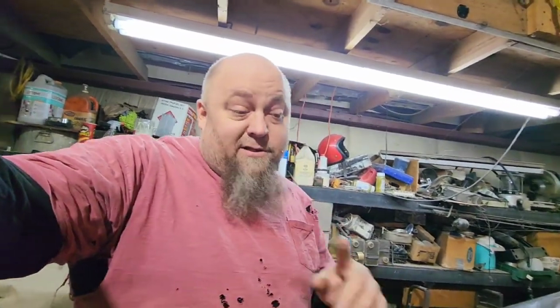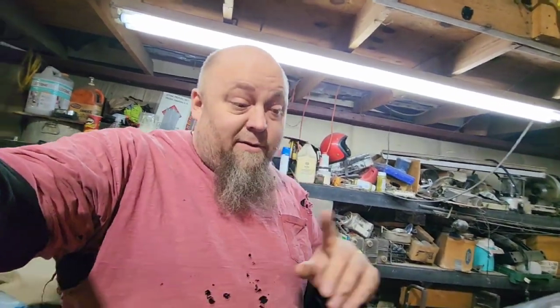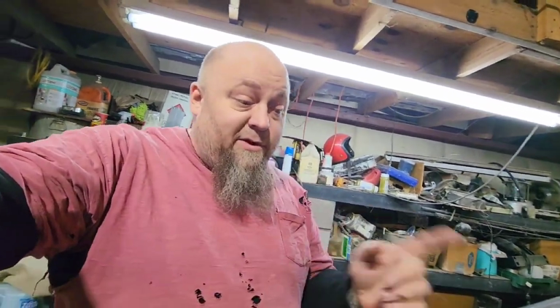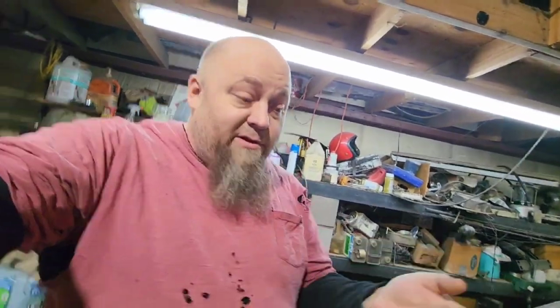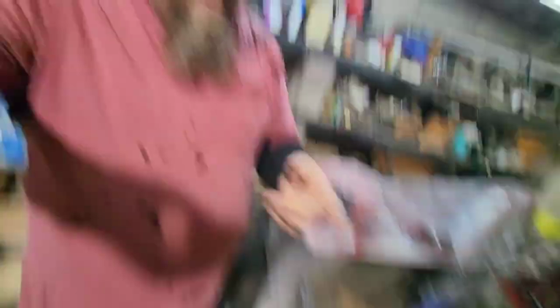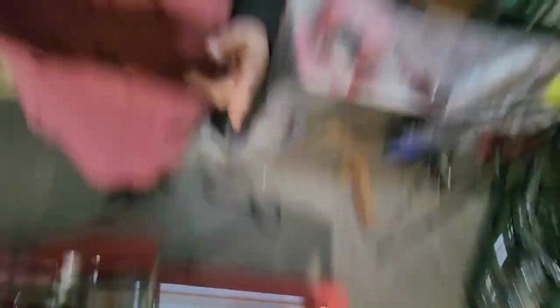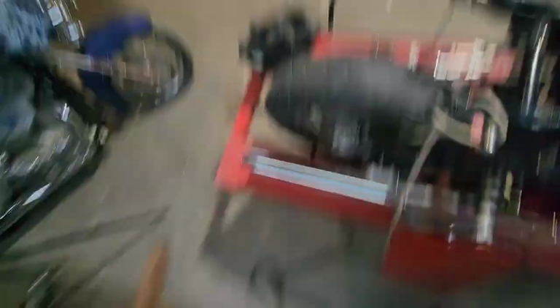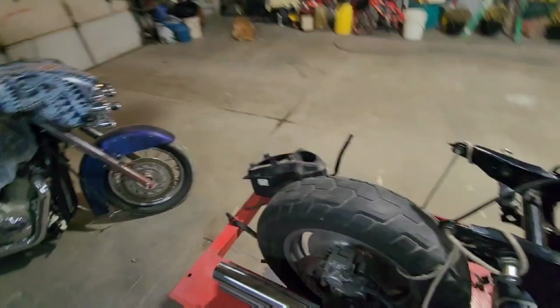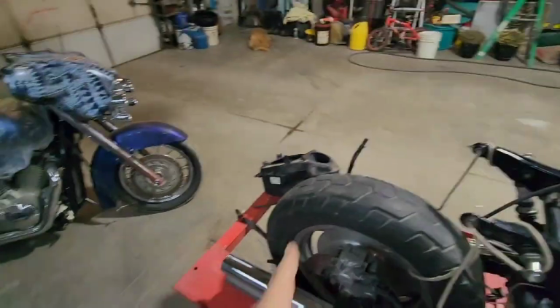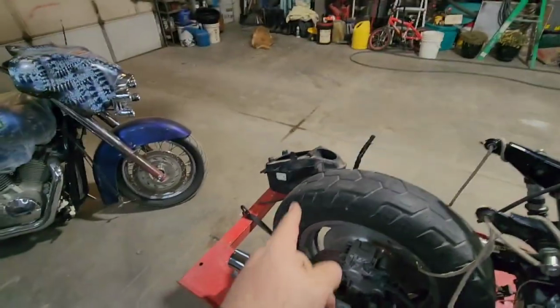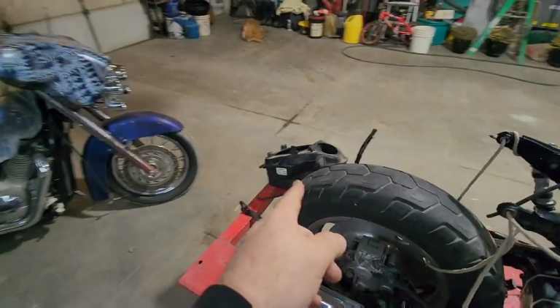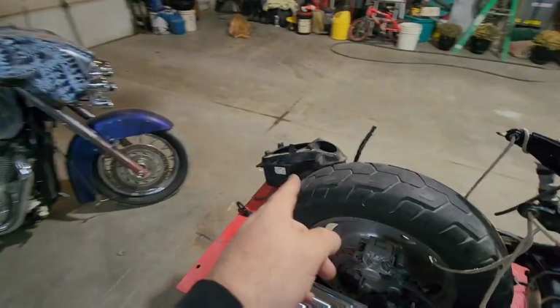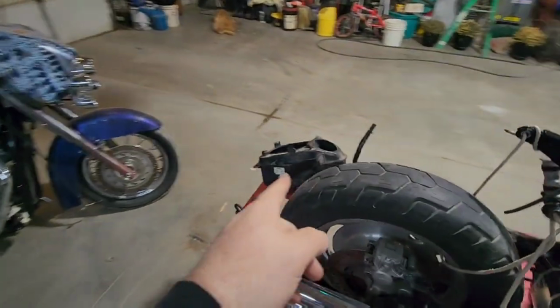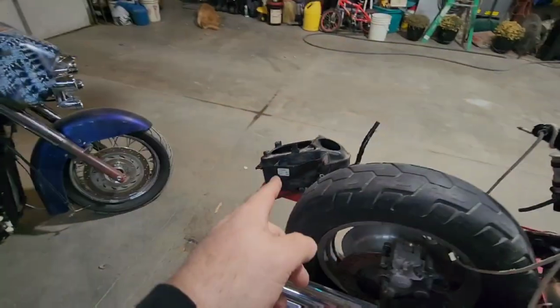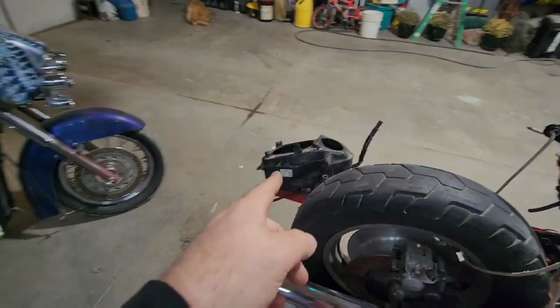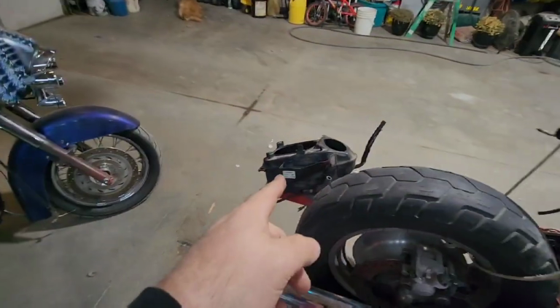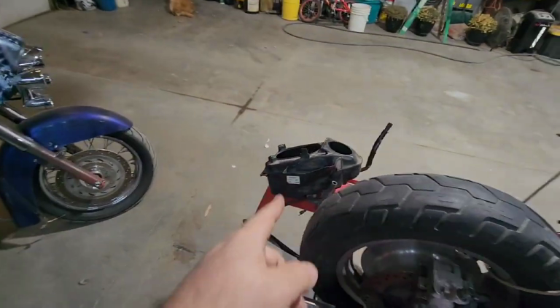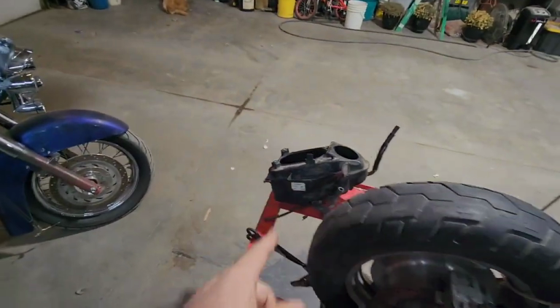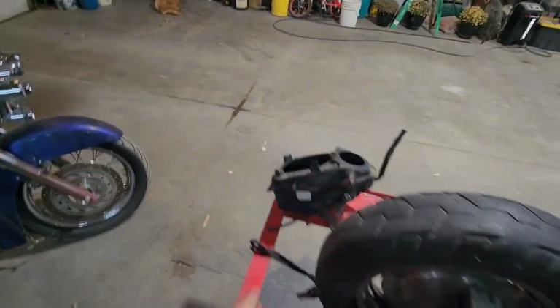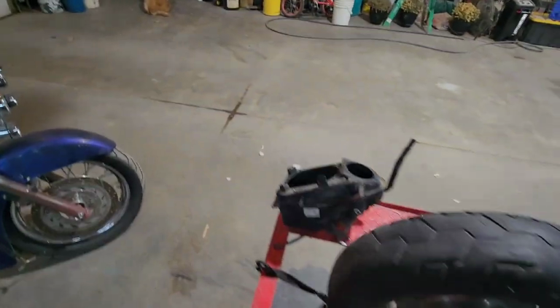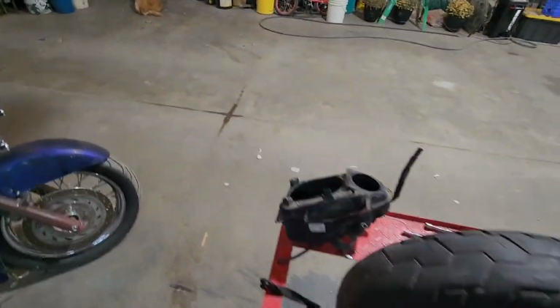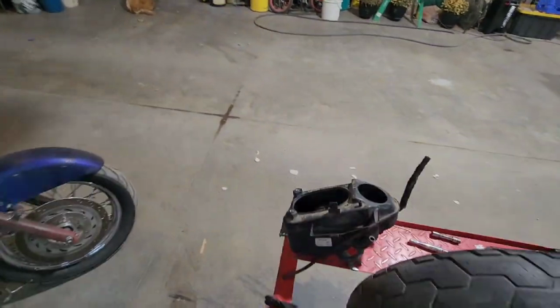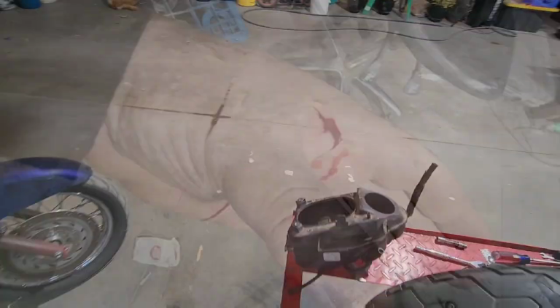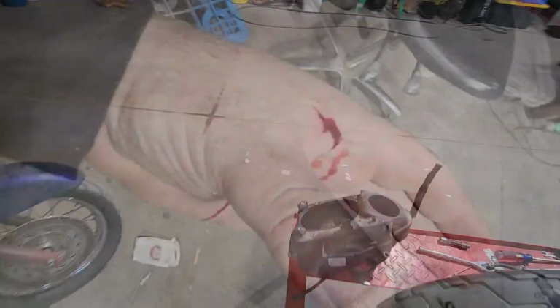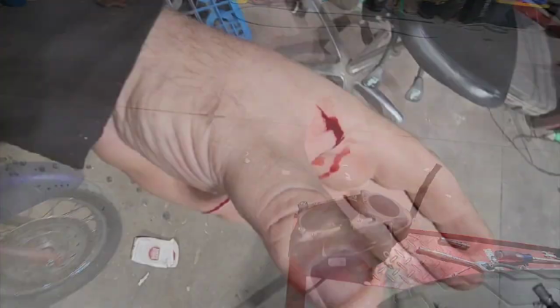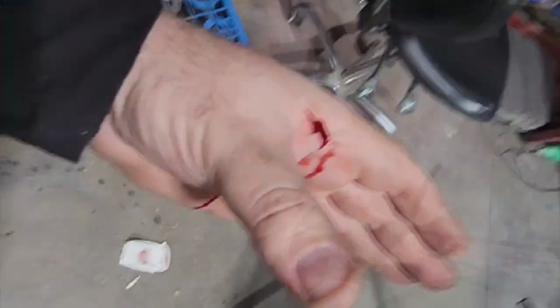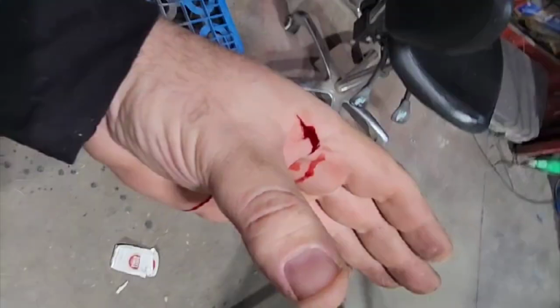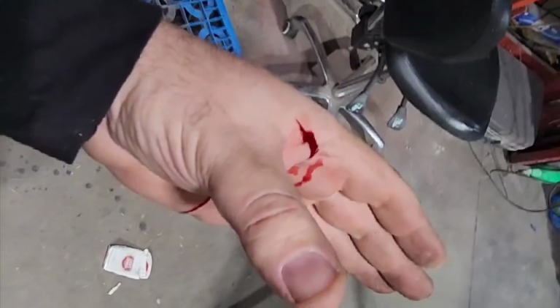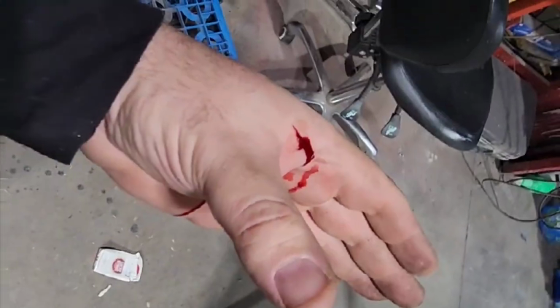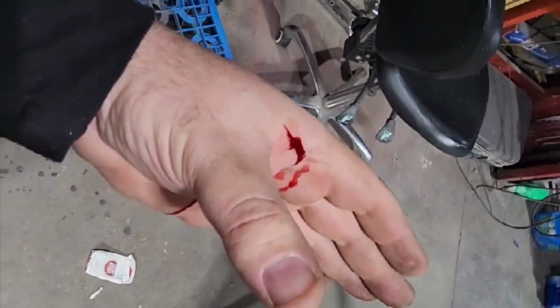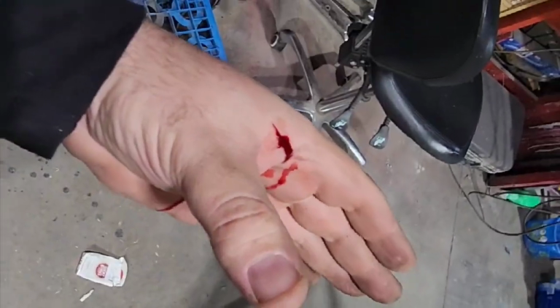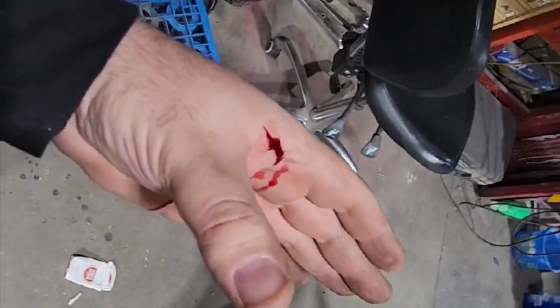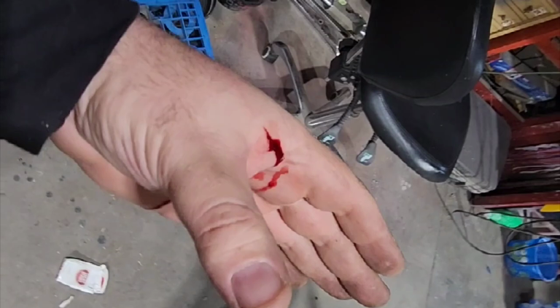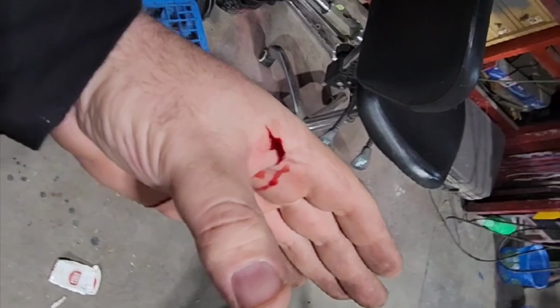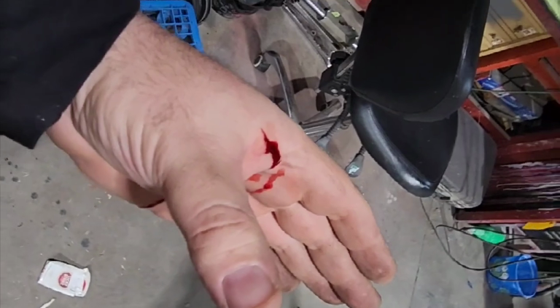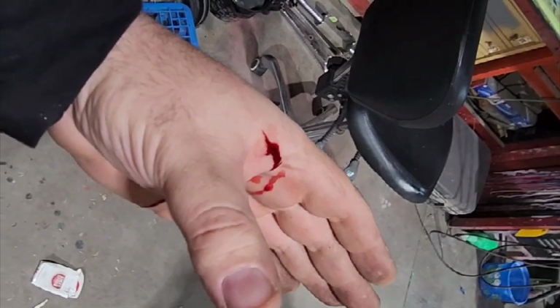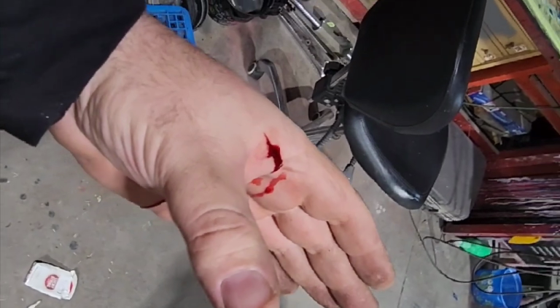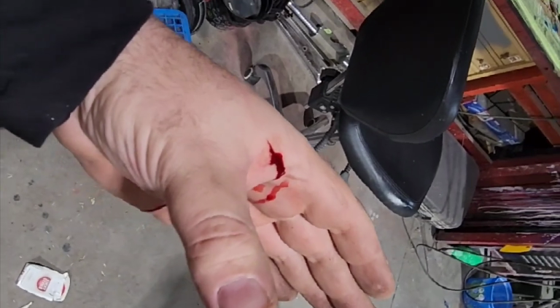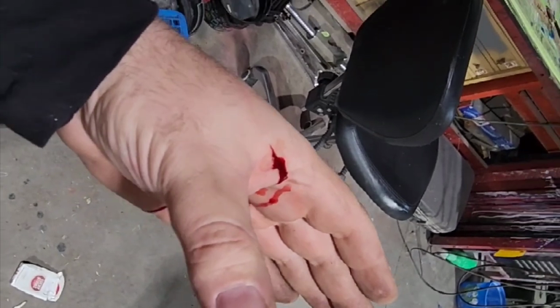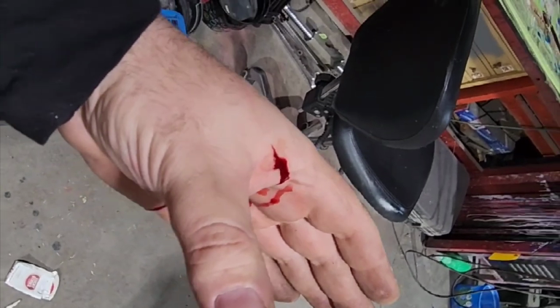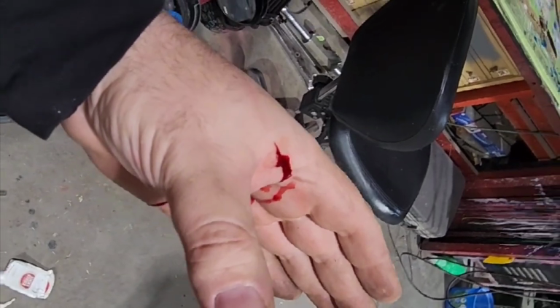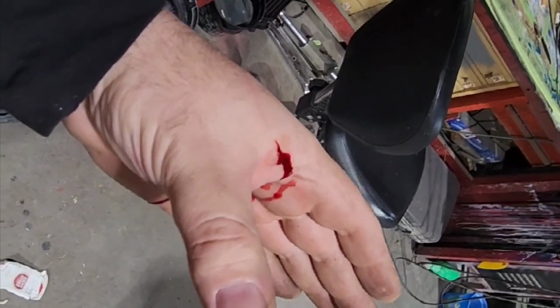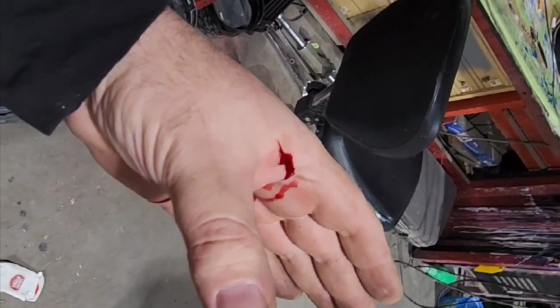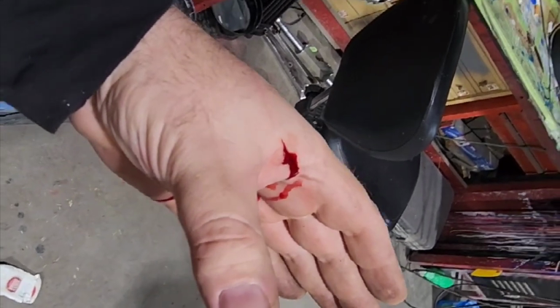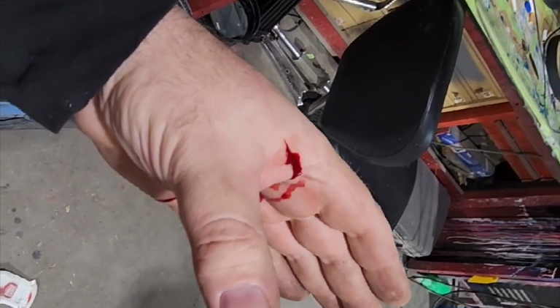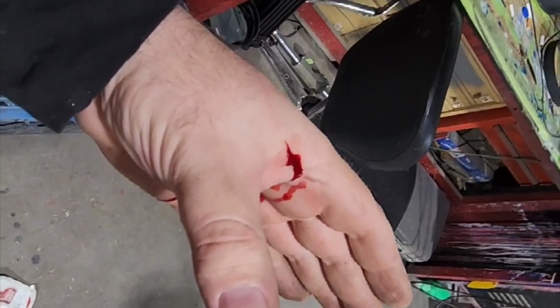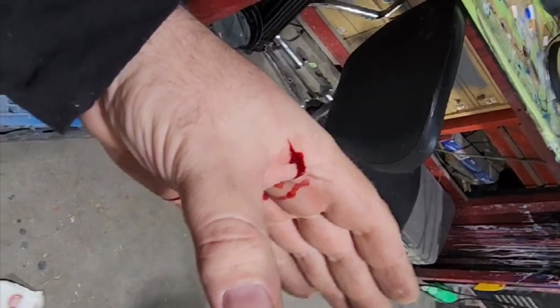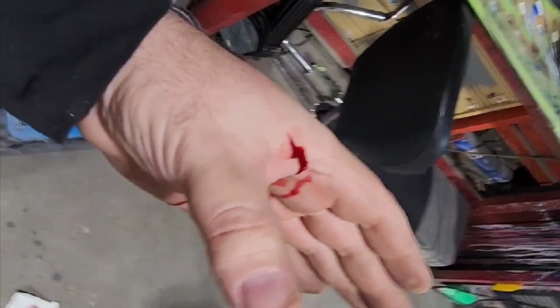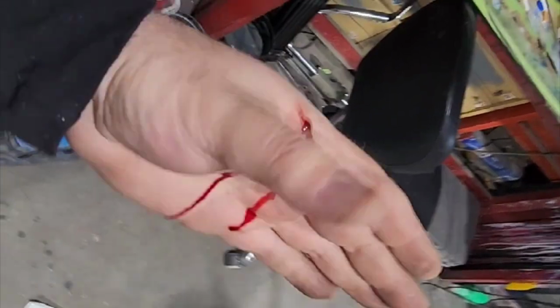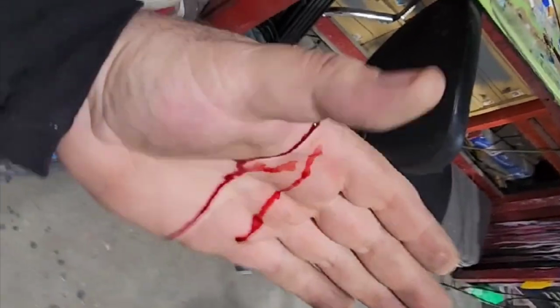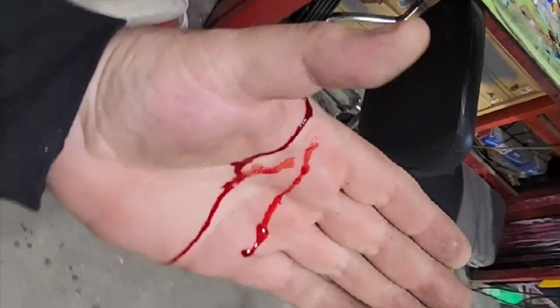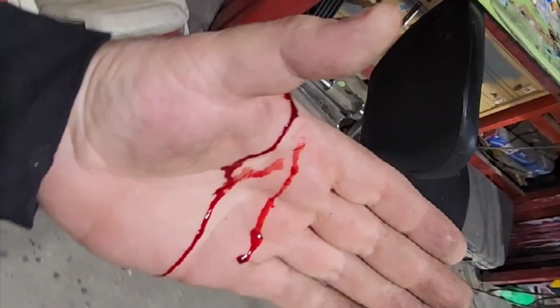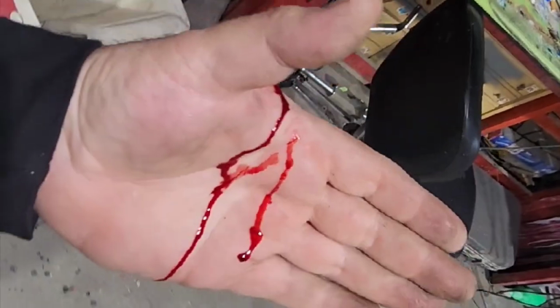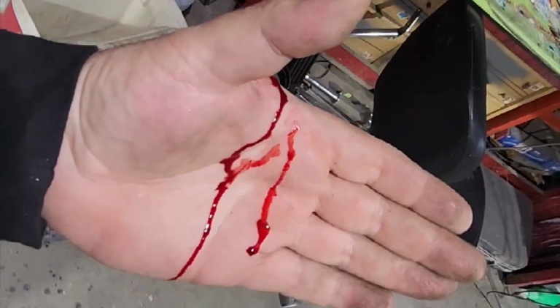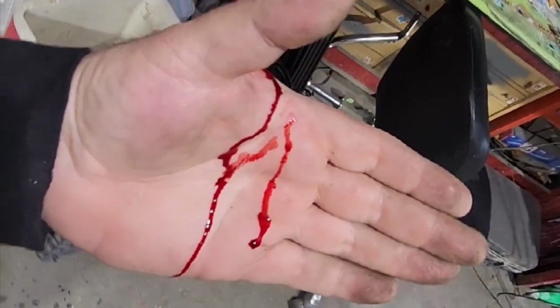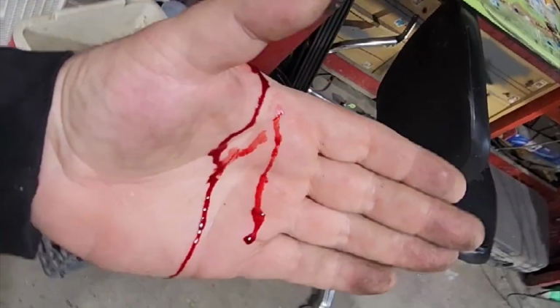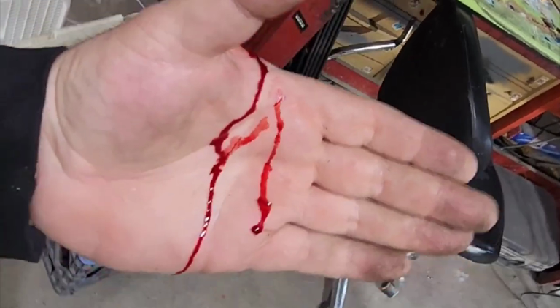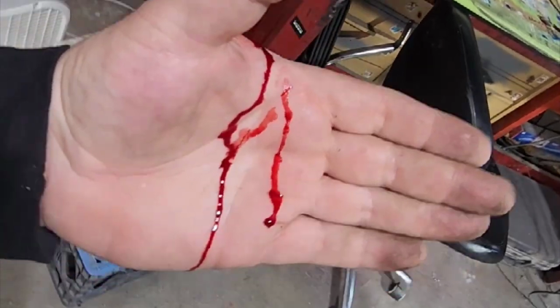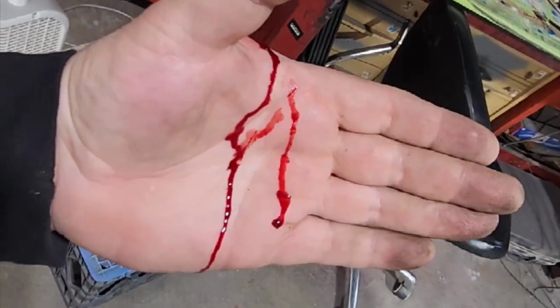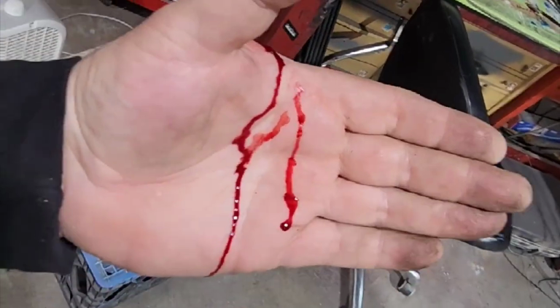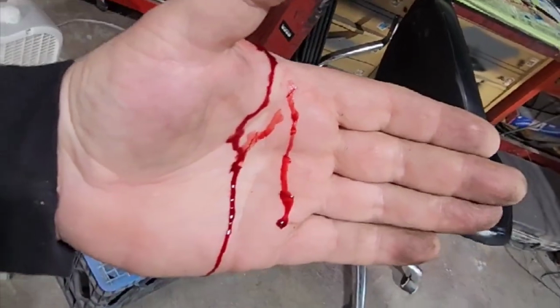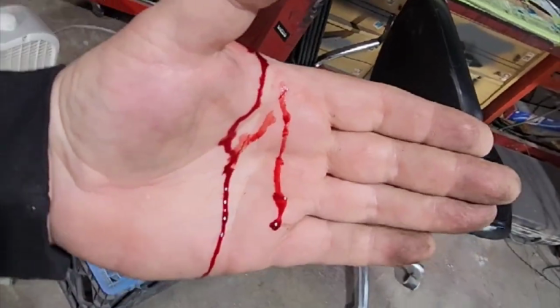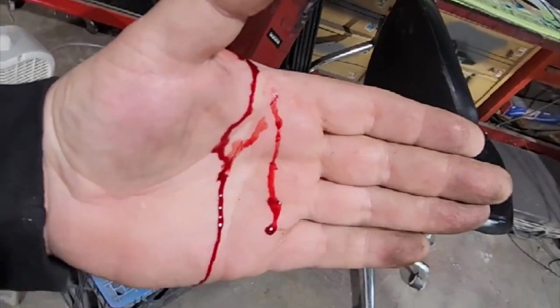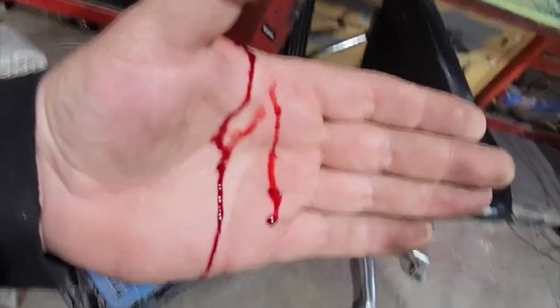First thing I'm going to do is we're going to hack the box. I was working on the bike and I stabbed my hand, so time to go to the ER.